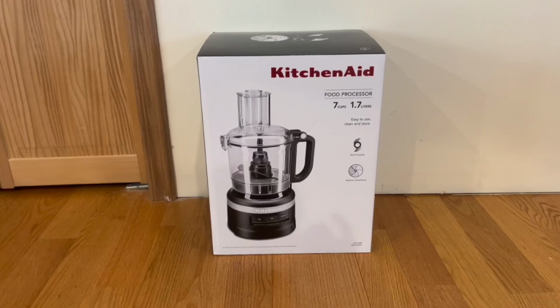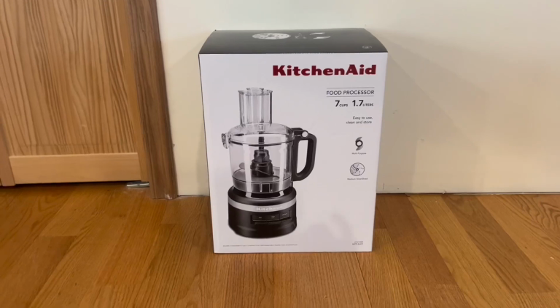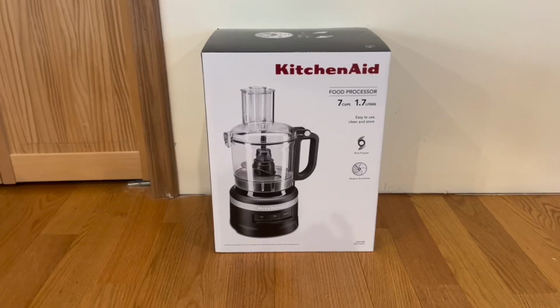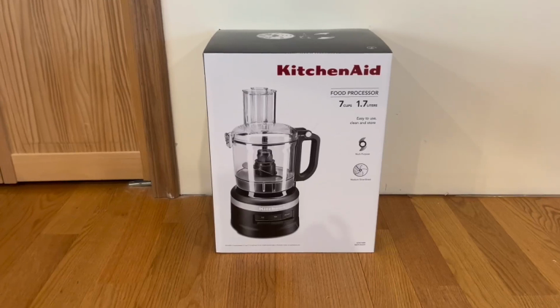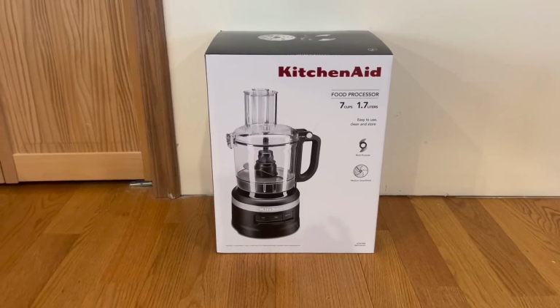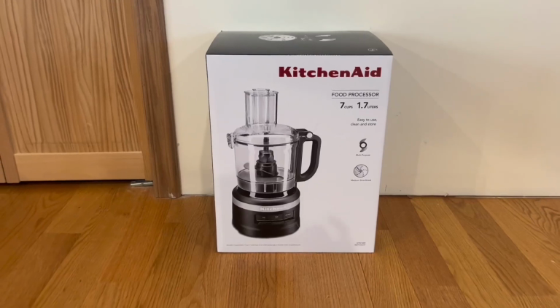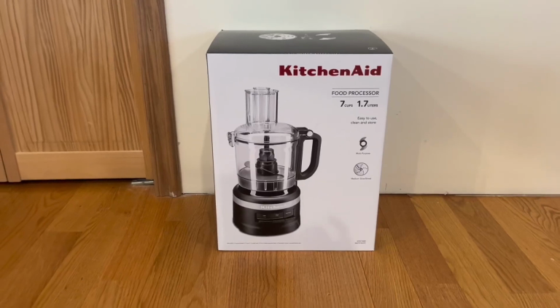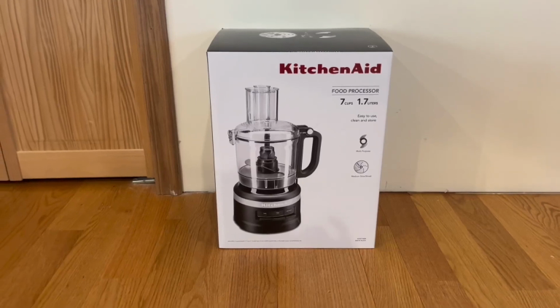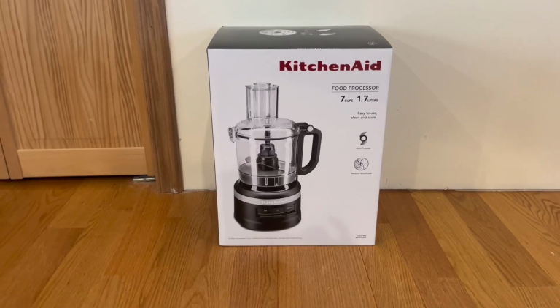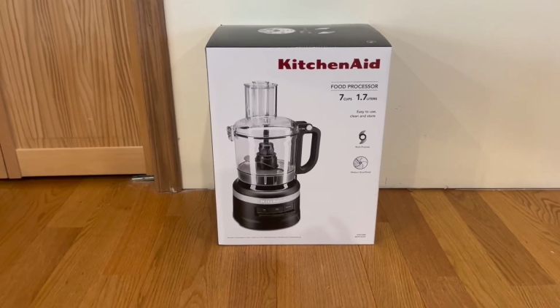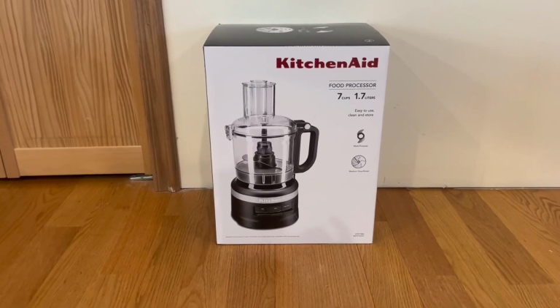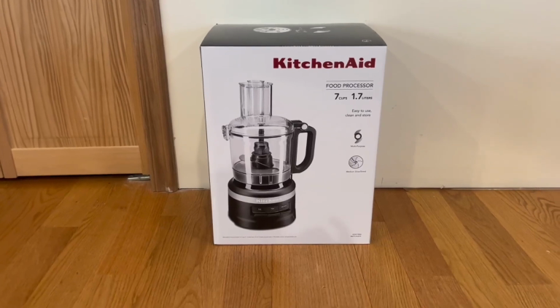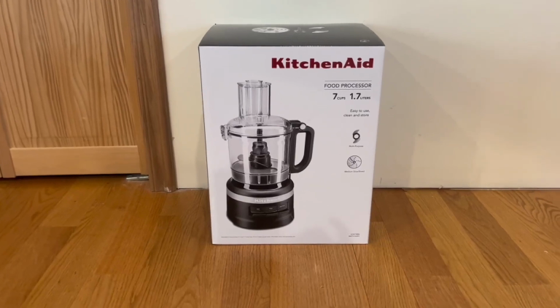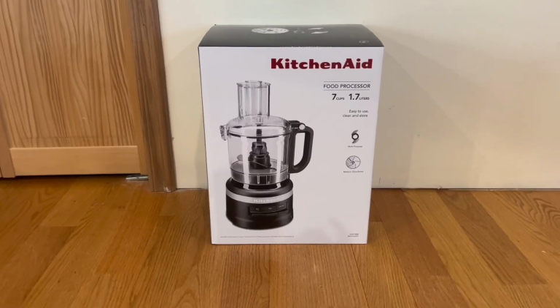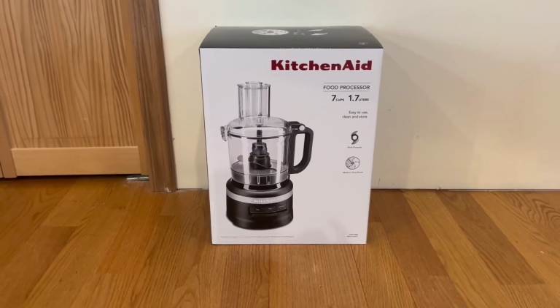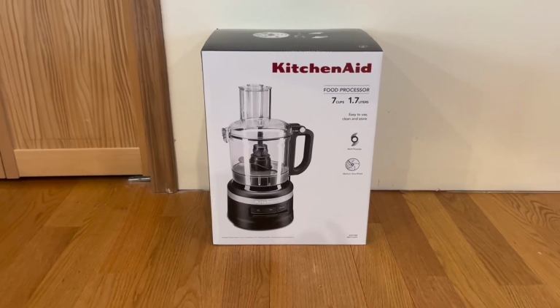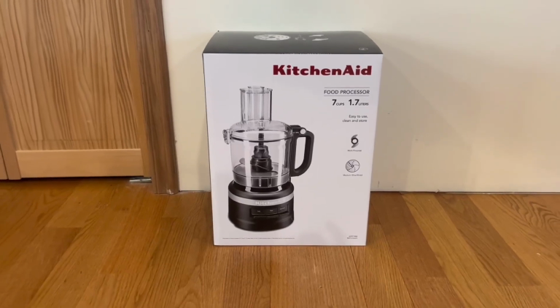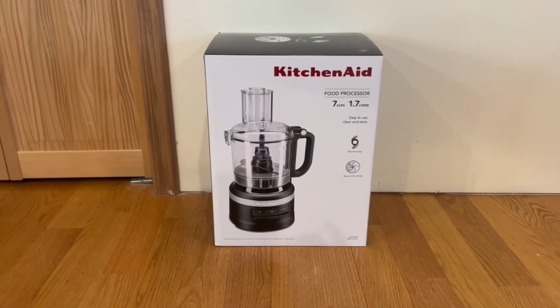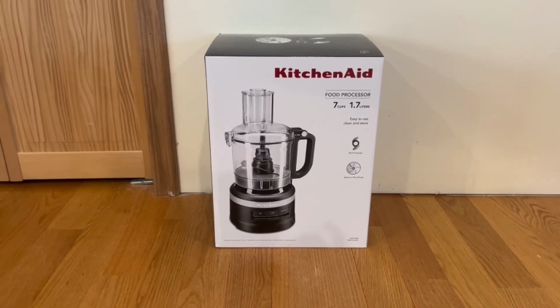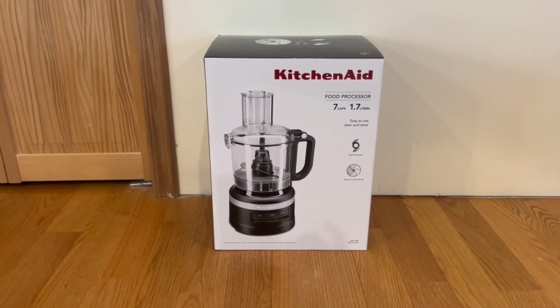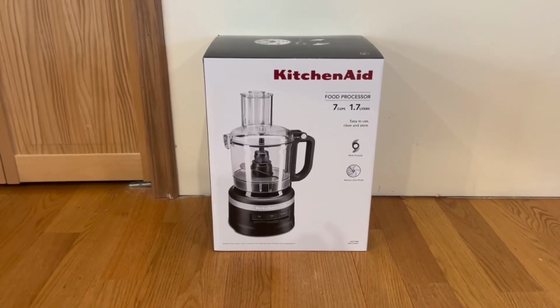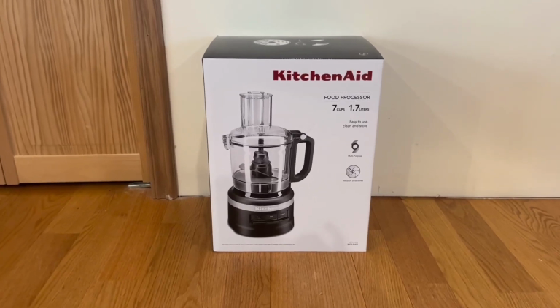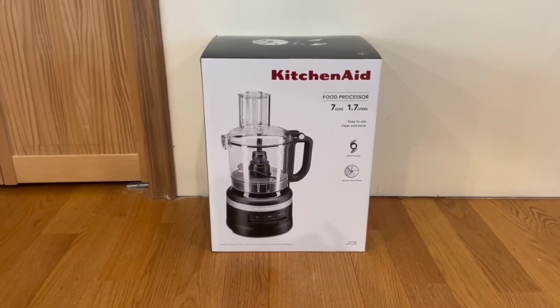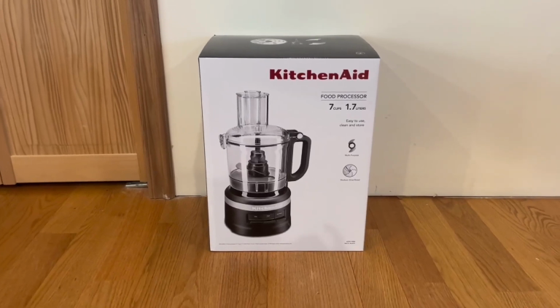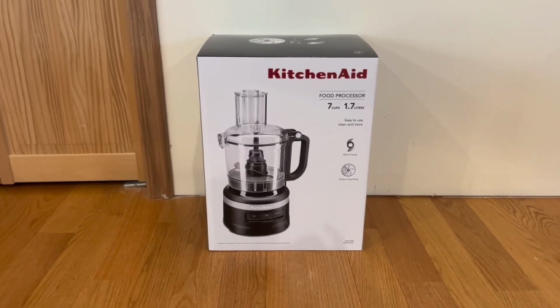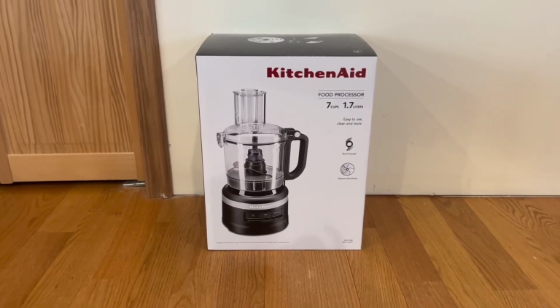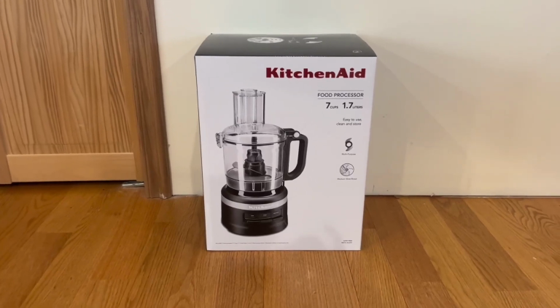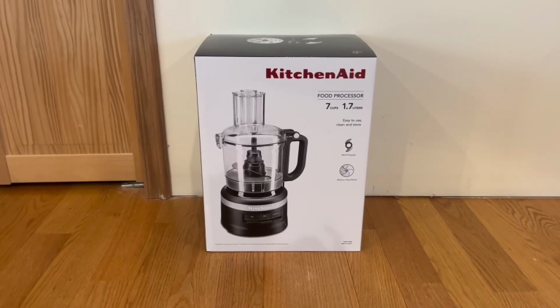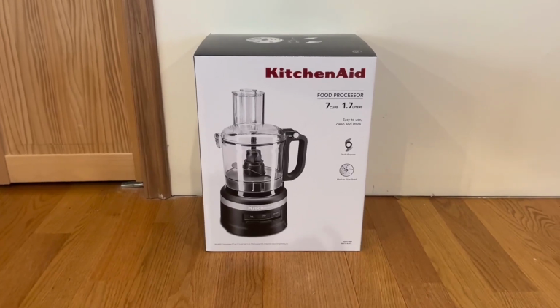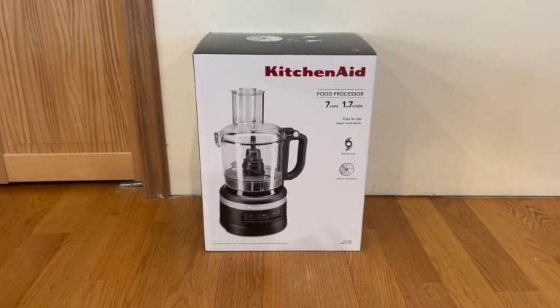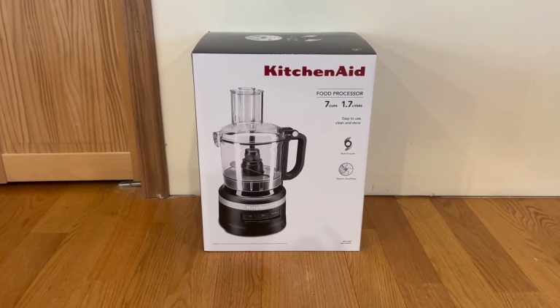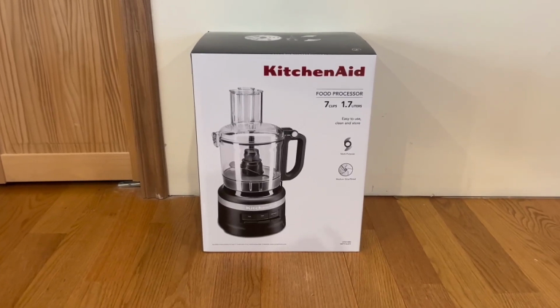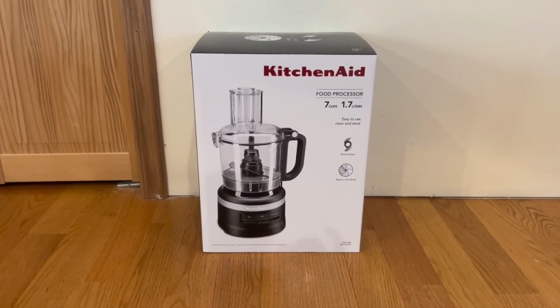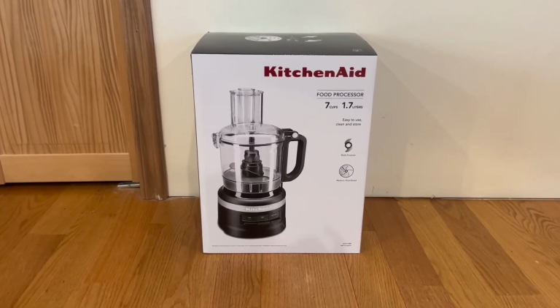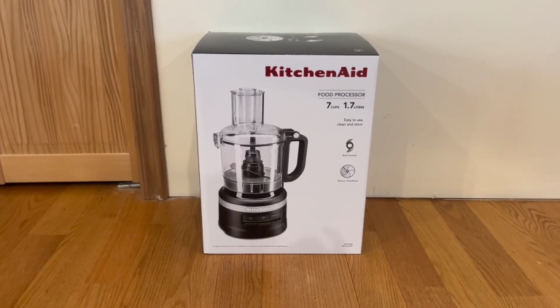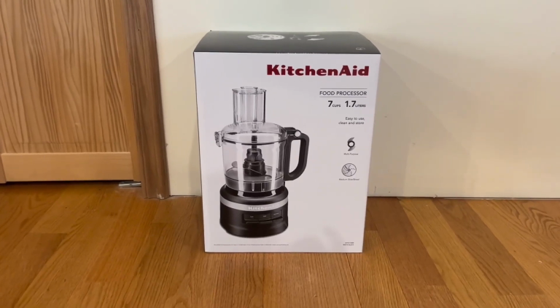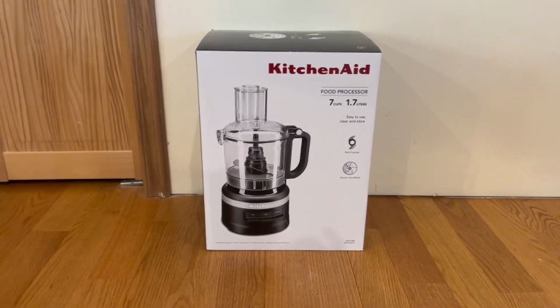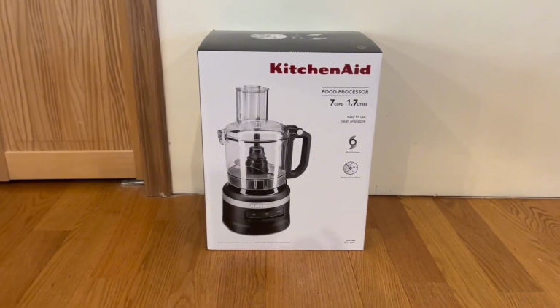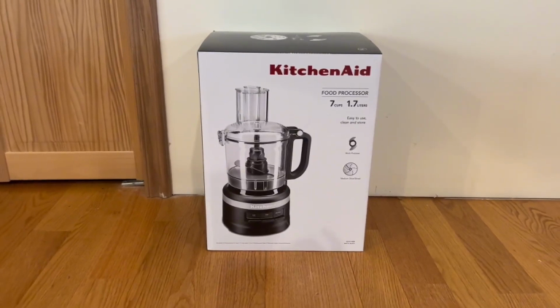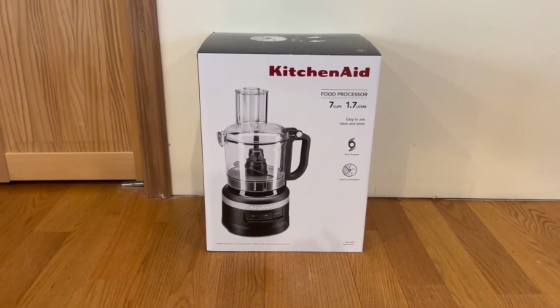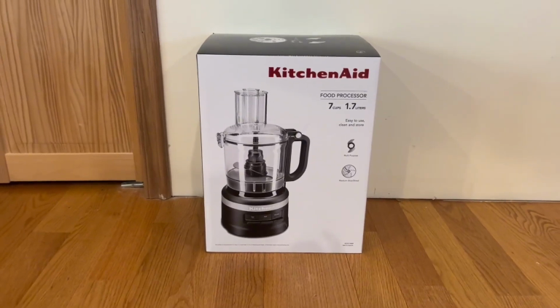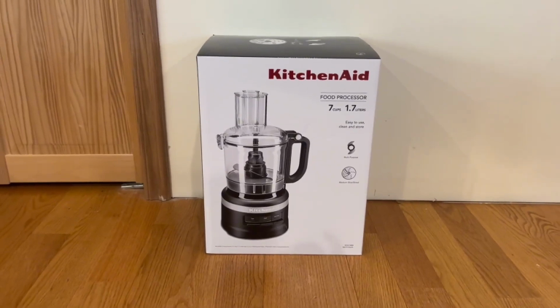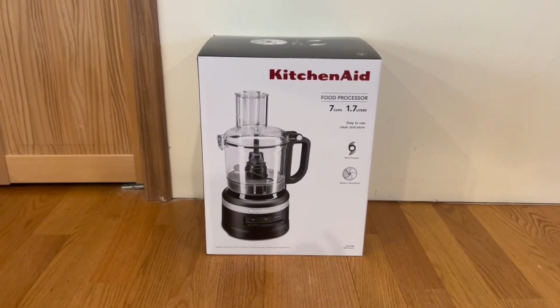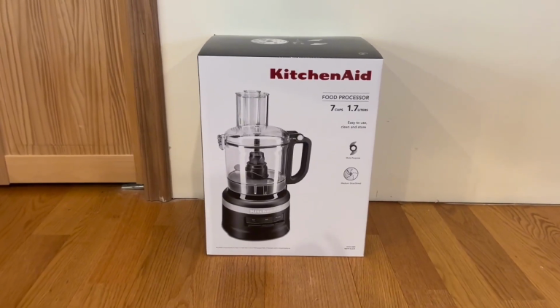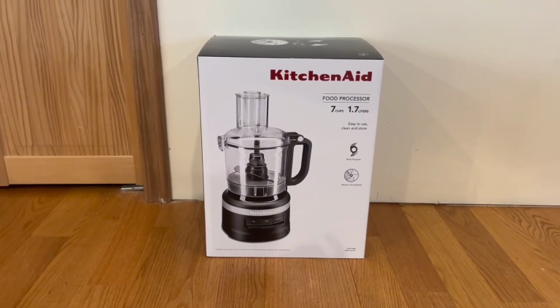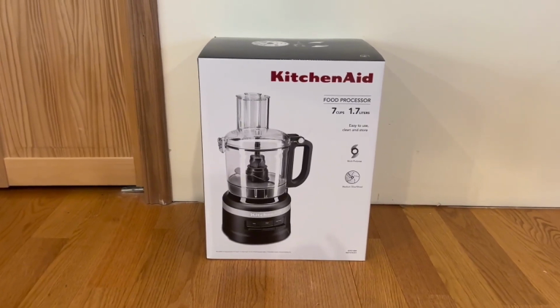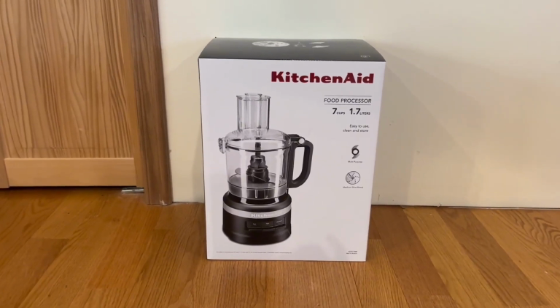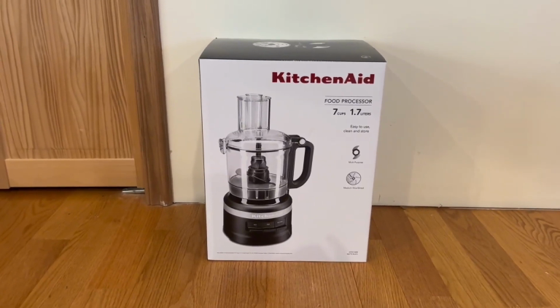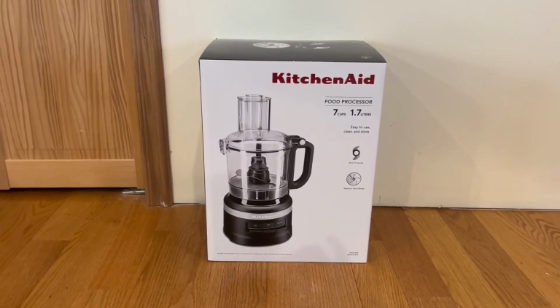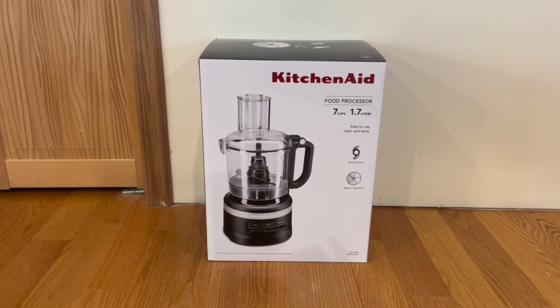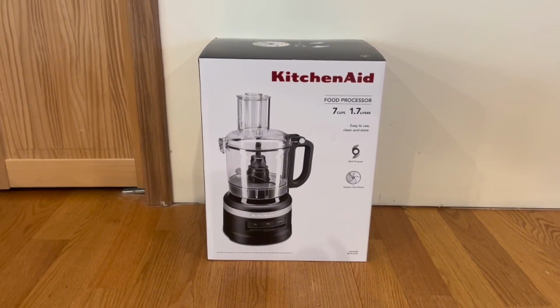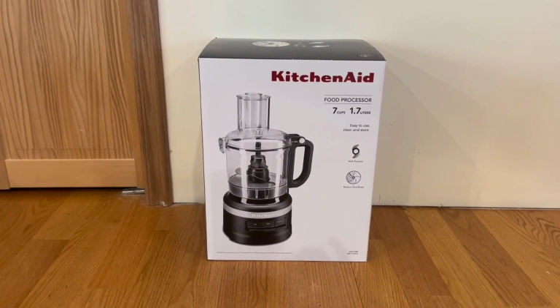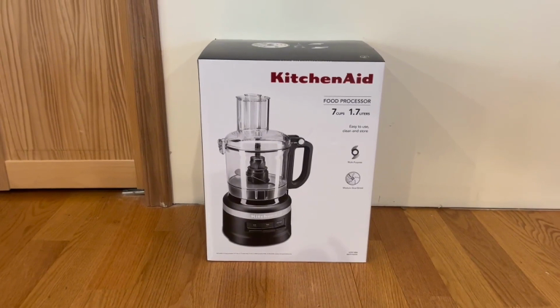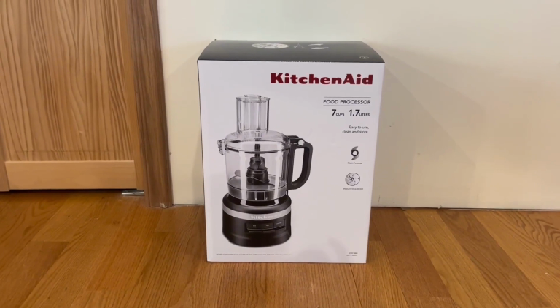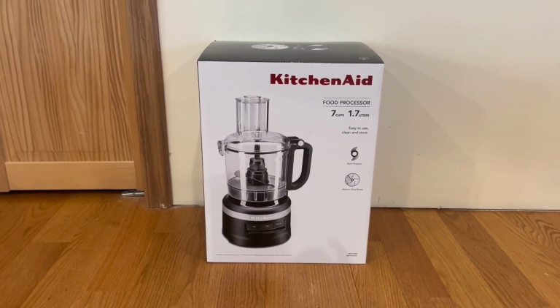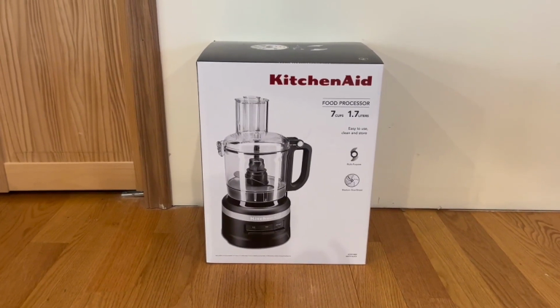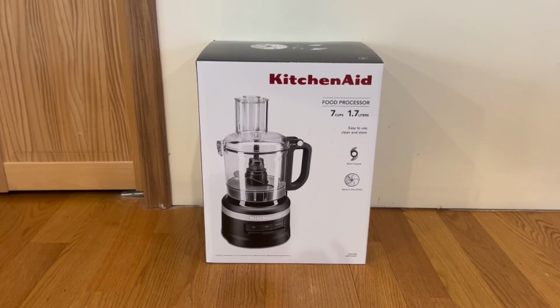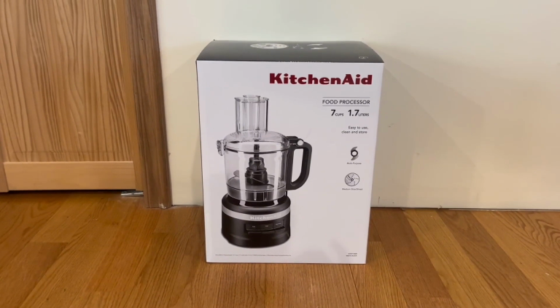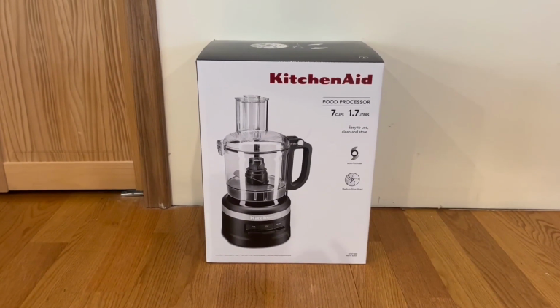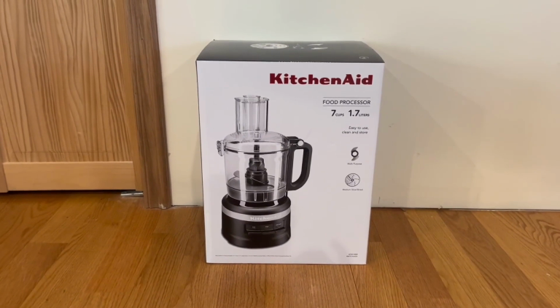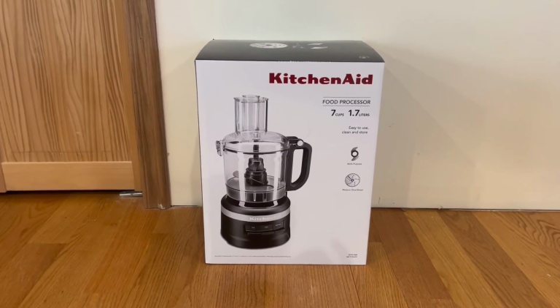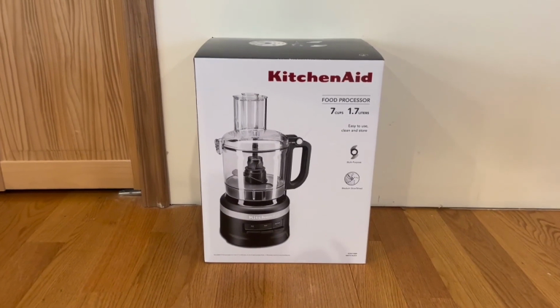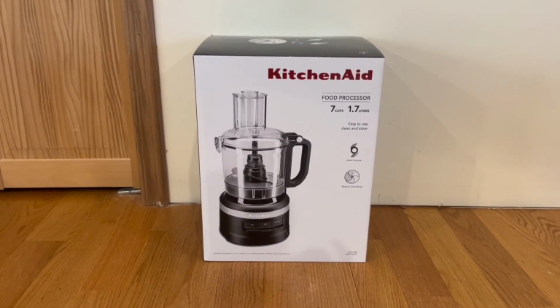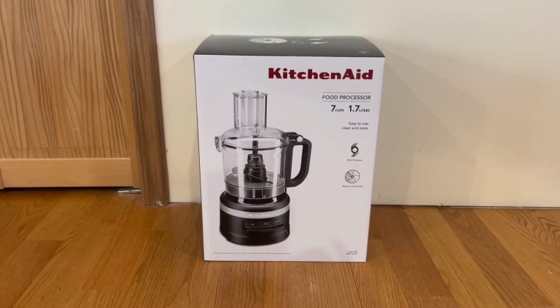Hey guys, quick reviews, back it's WonderReview, and today we're going to be going over the KitchenAid food processor 7 cups.